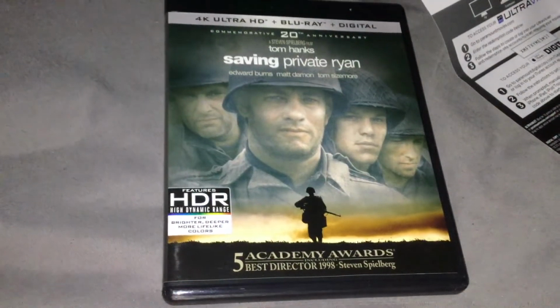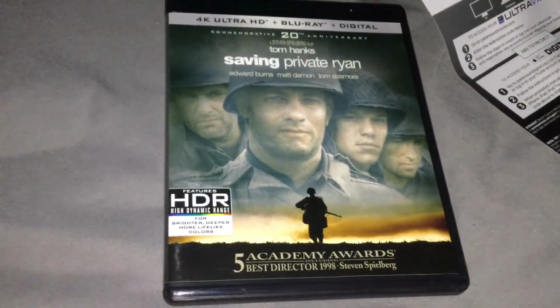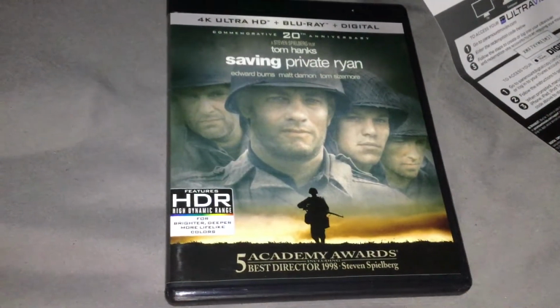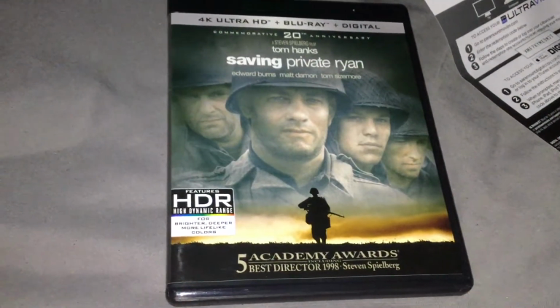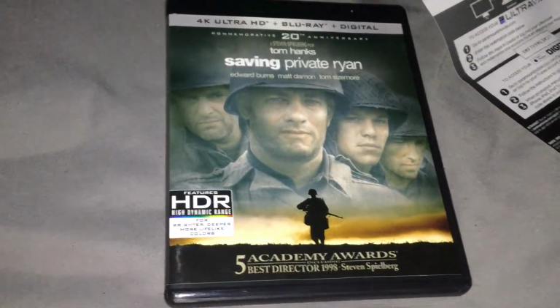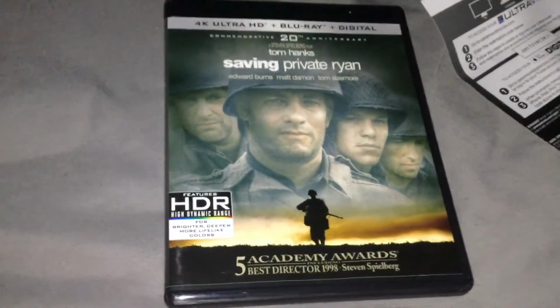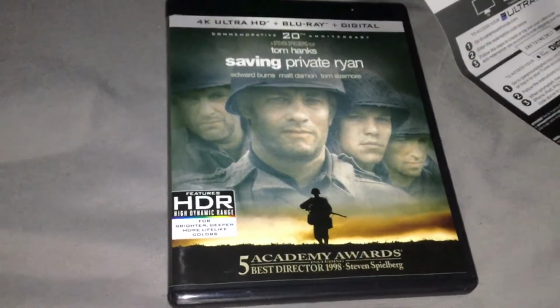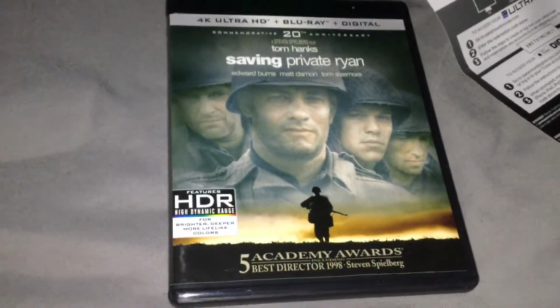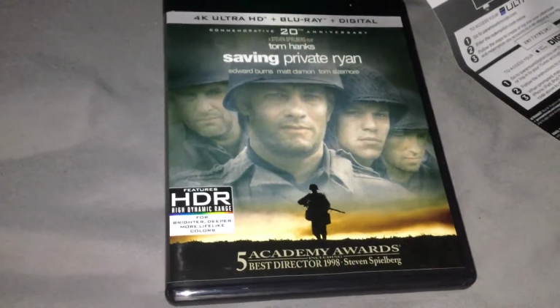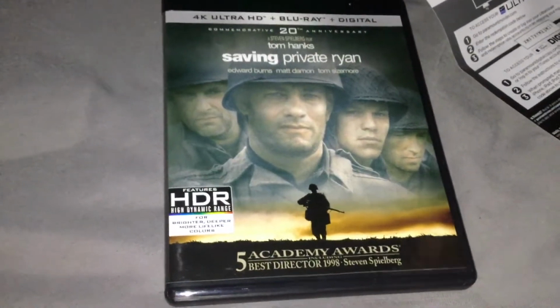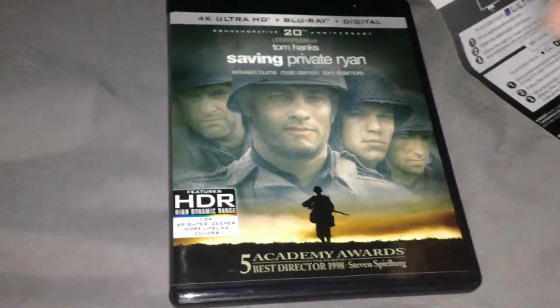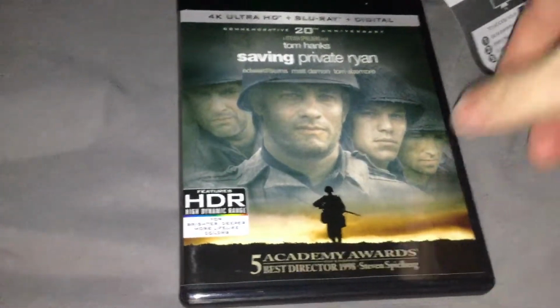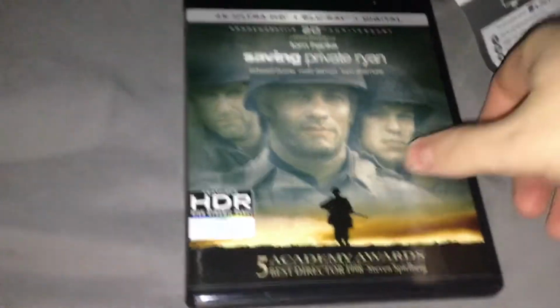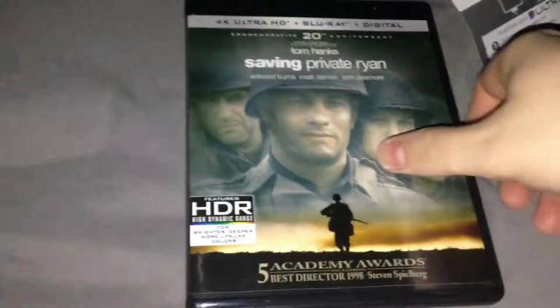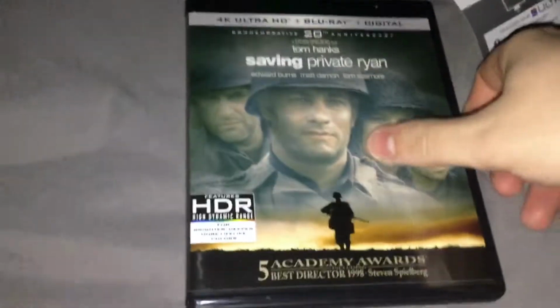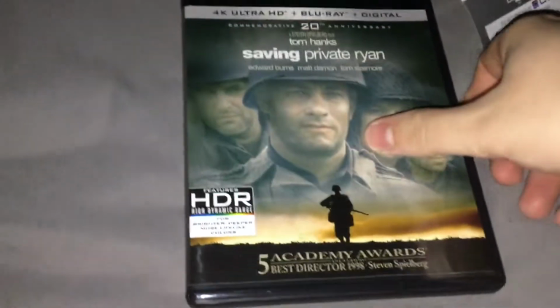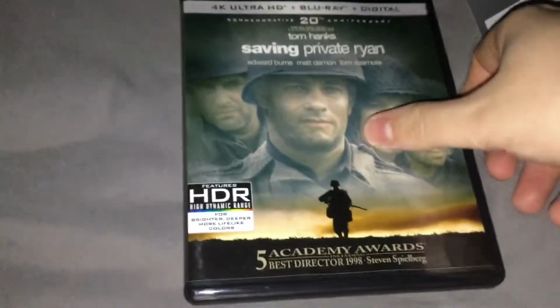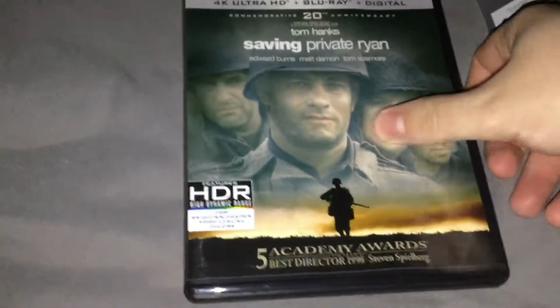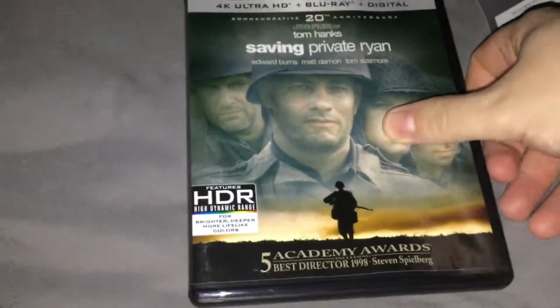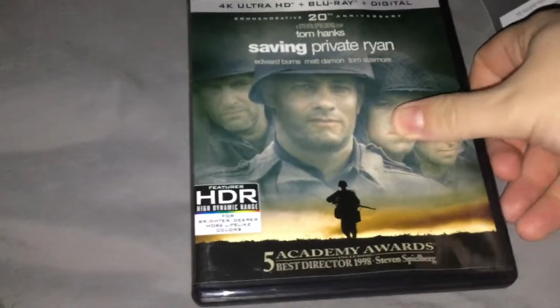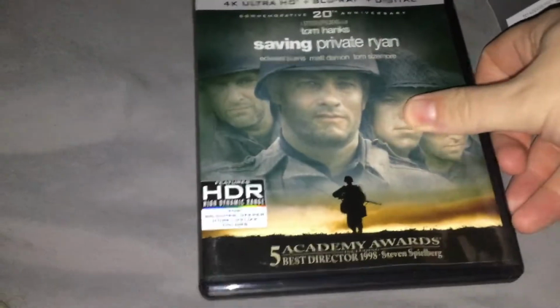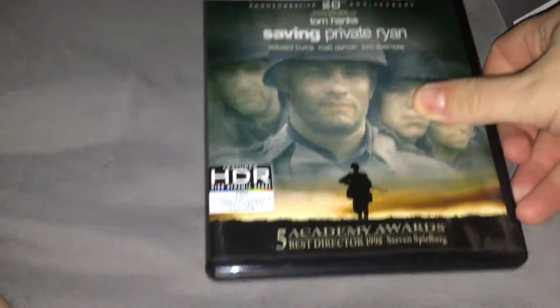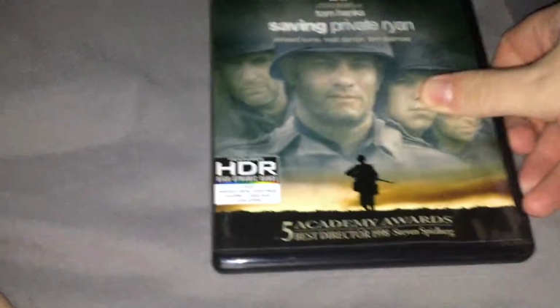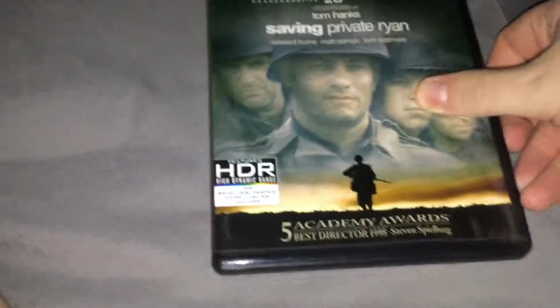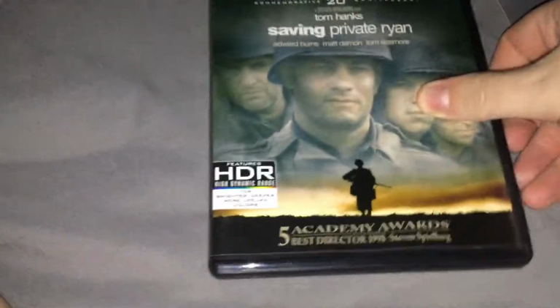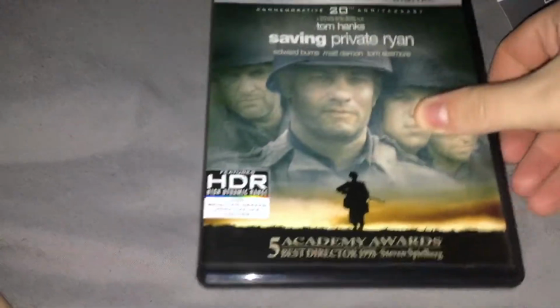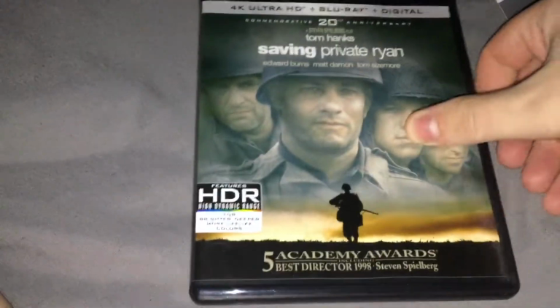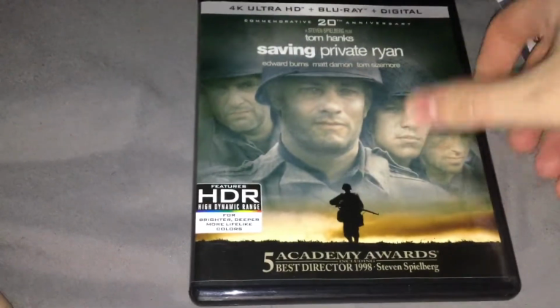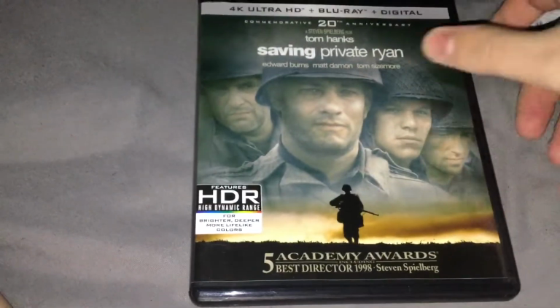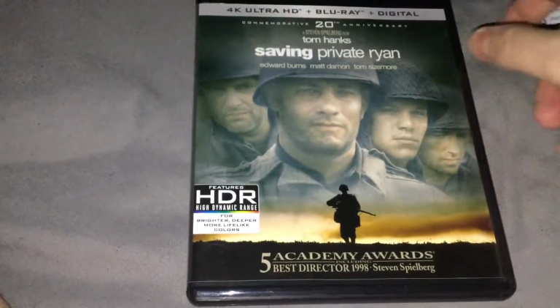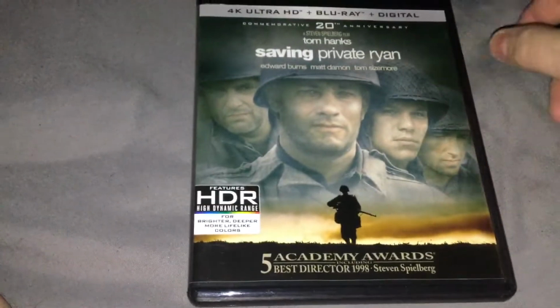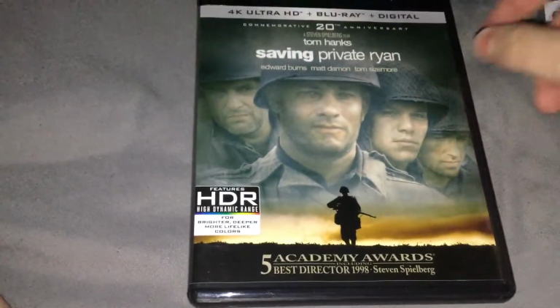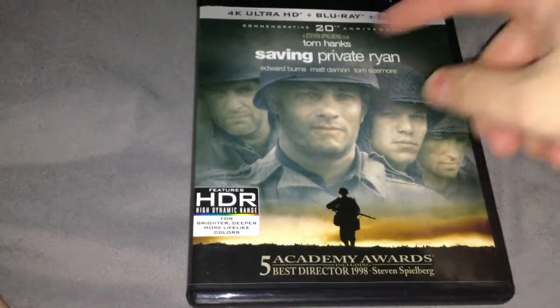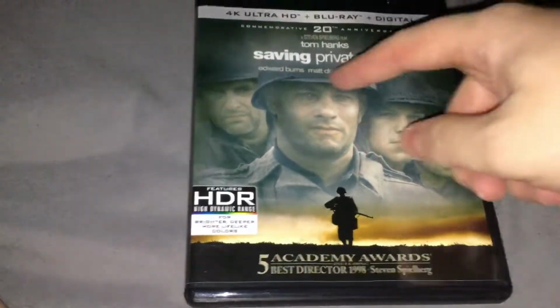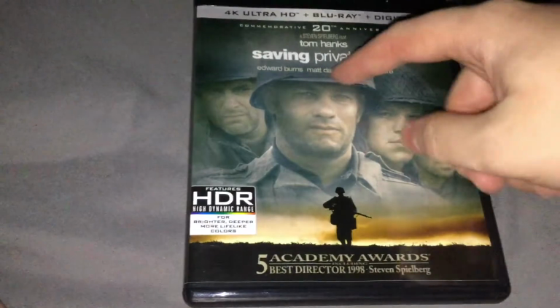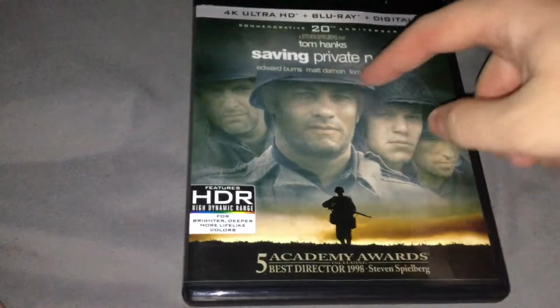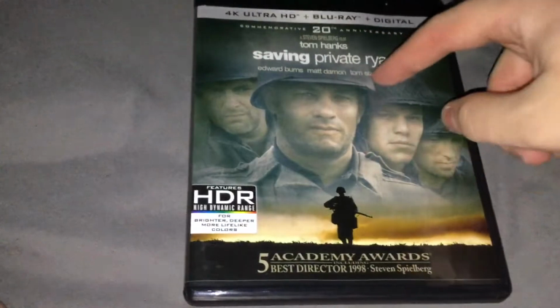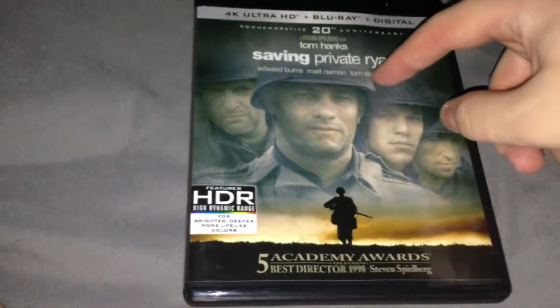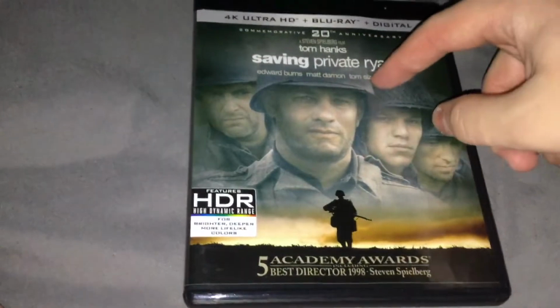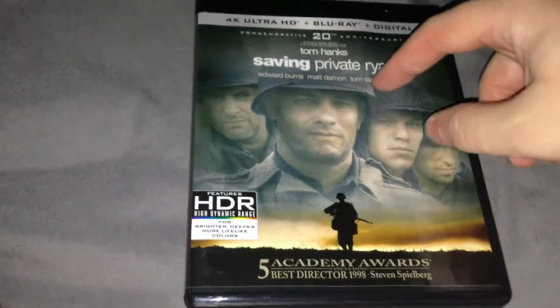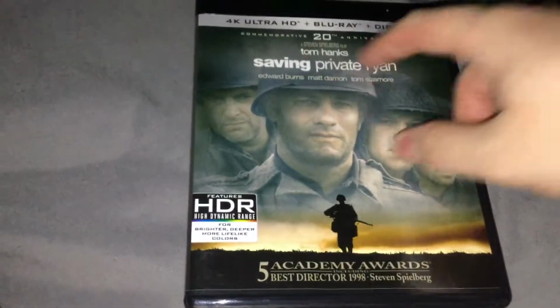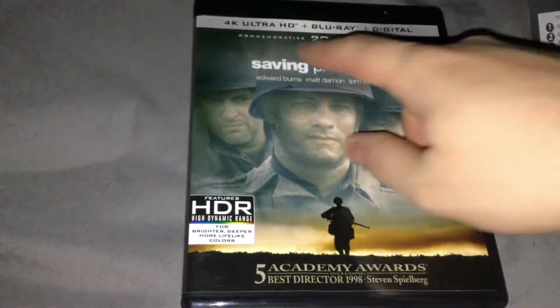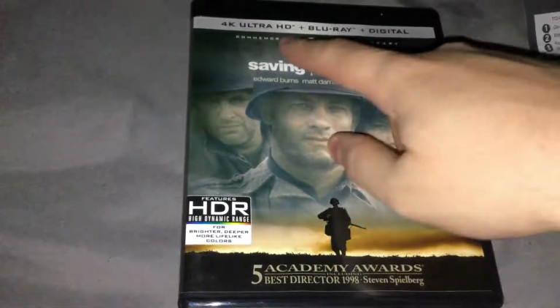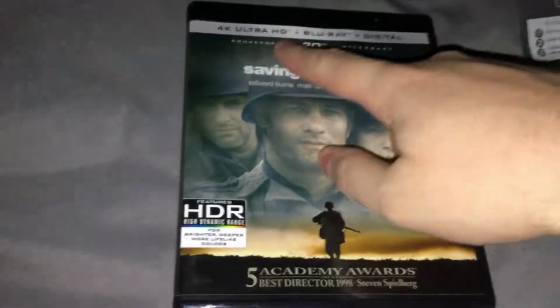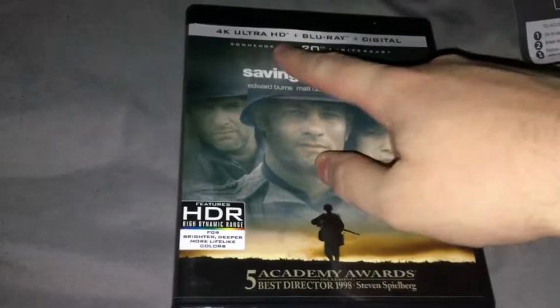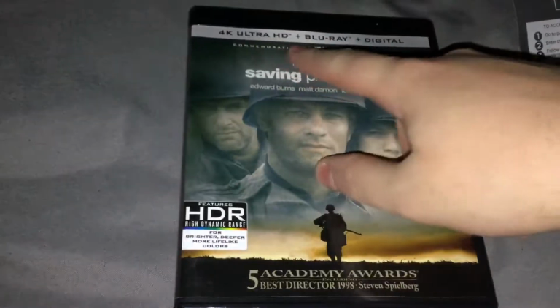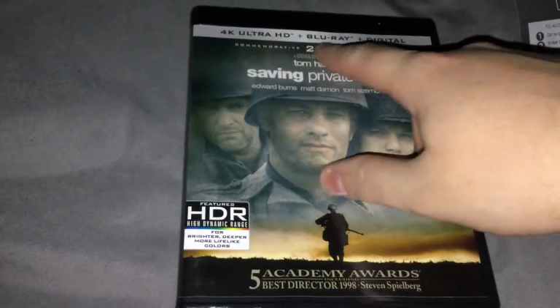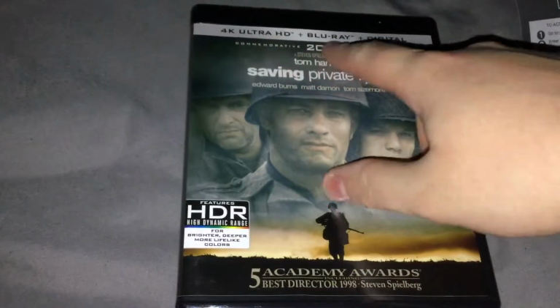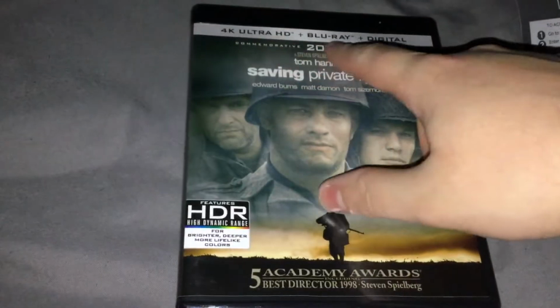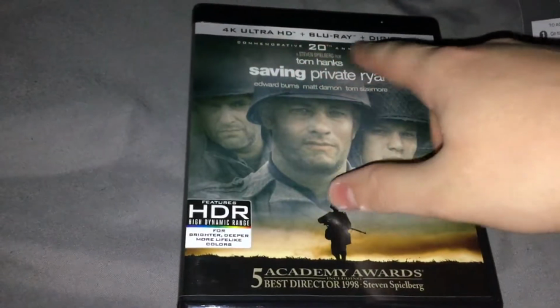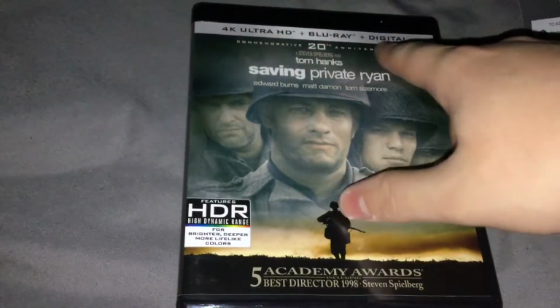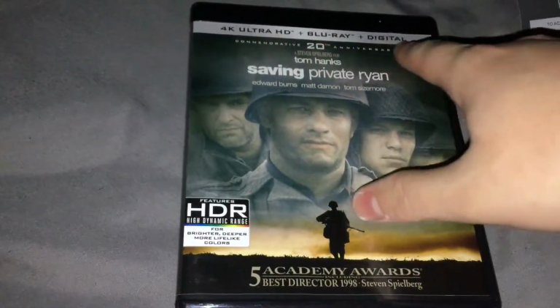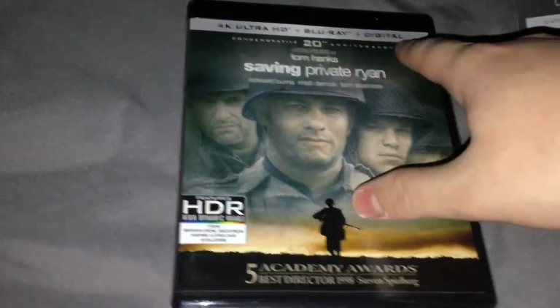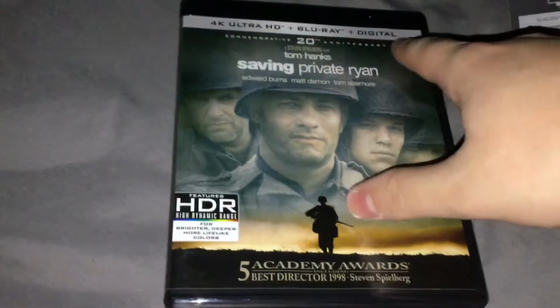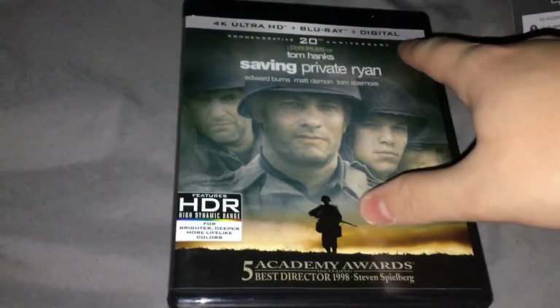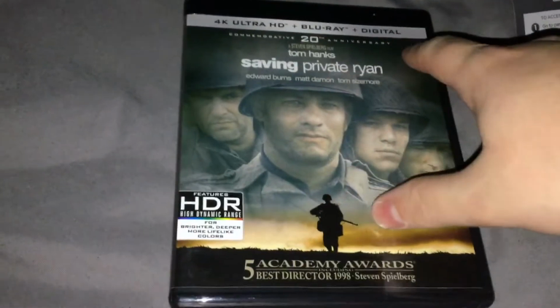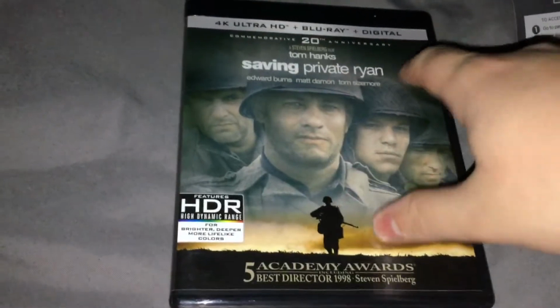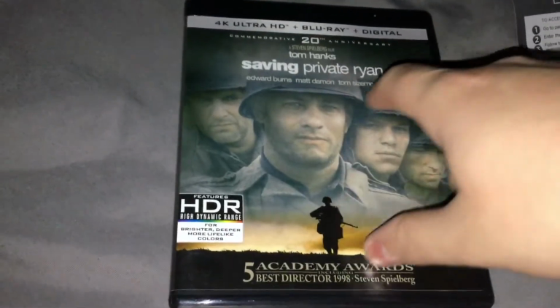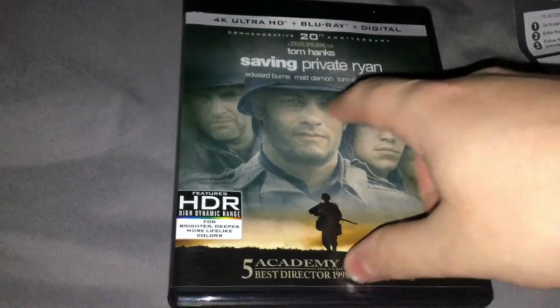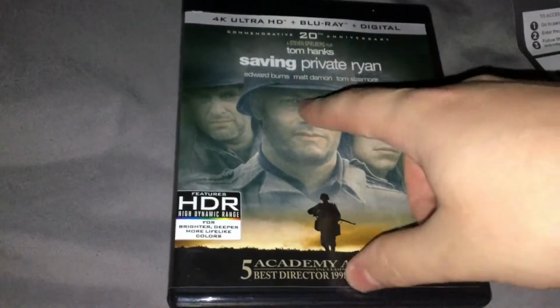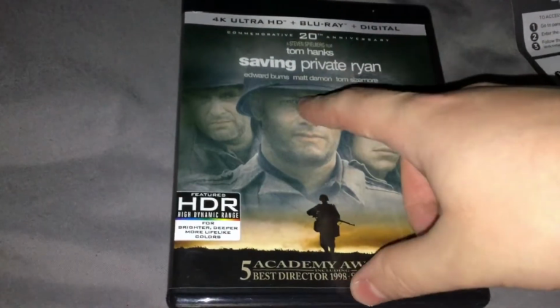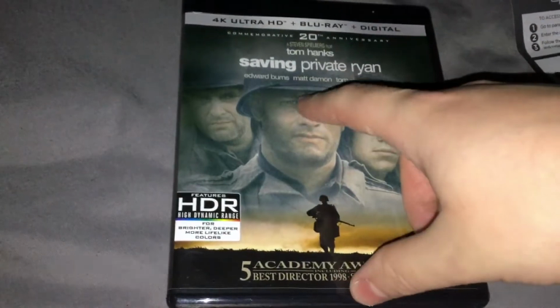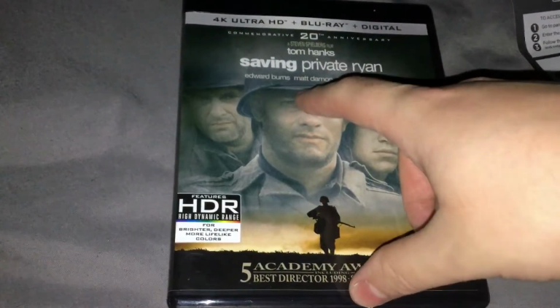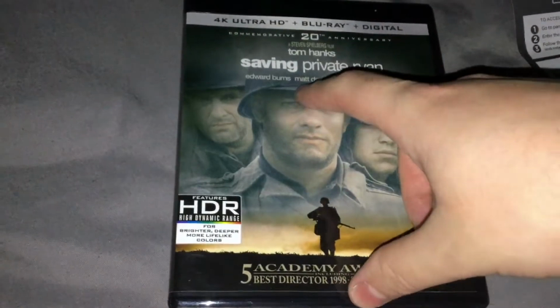Alright, hi people, it's Chase here, and I'm watching you today of Saving Private Ryan 4K Blu-ray and Digital HD combo pack.